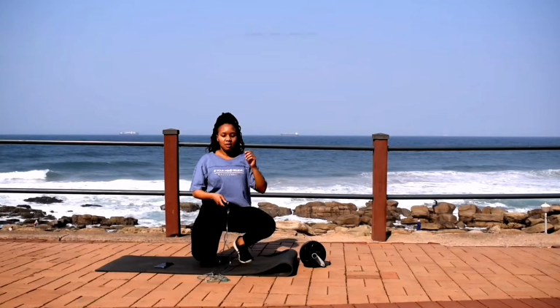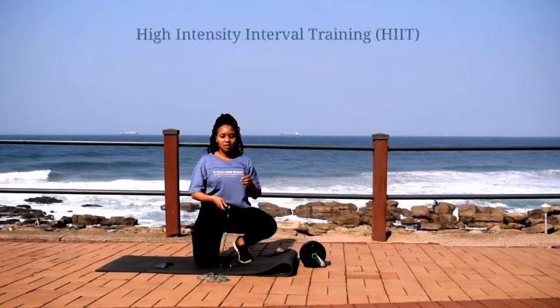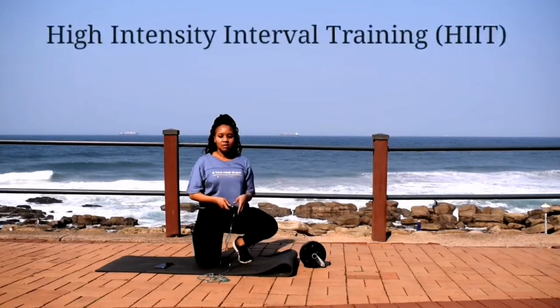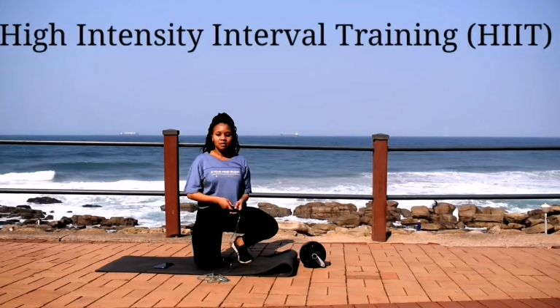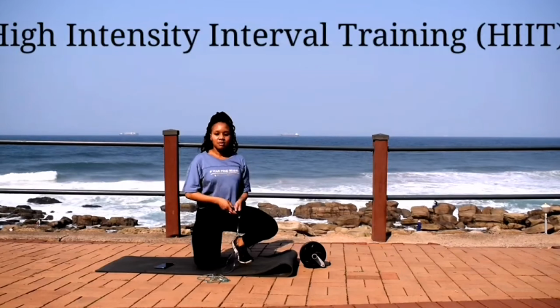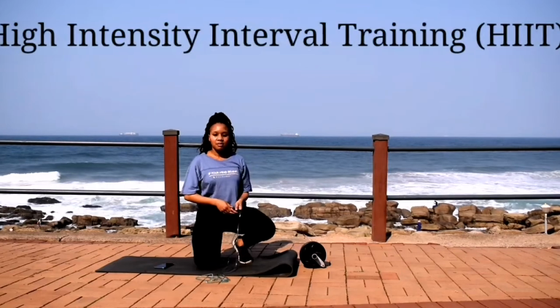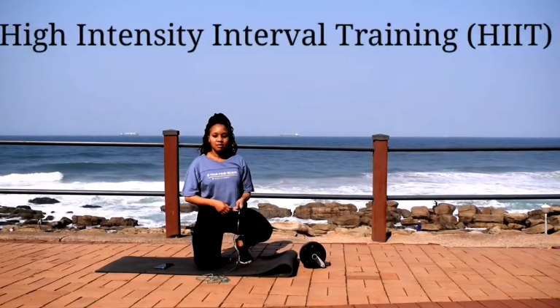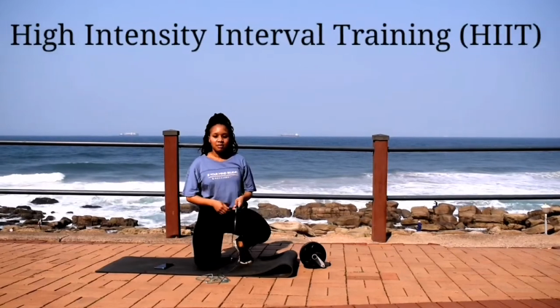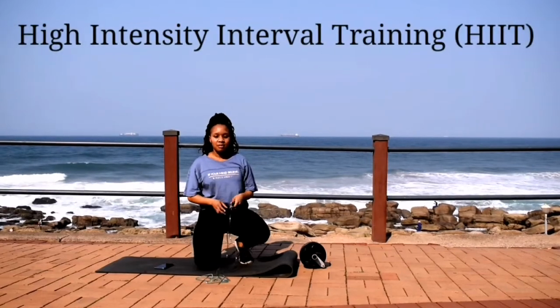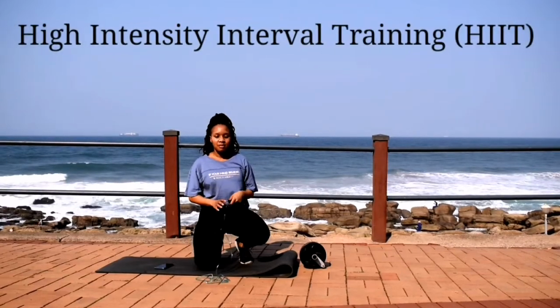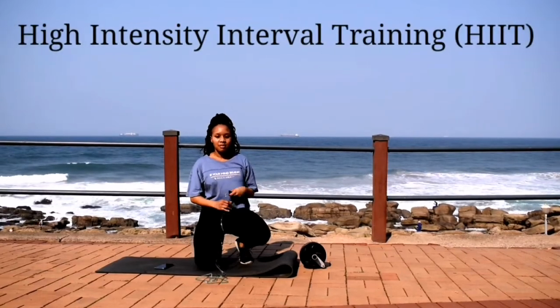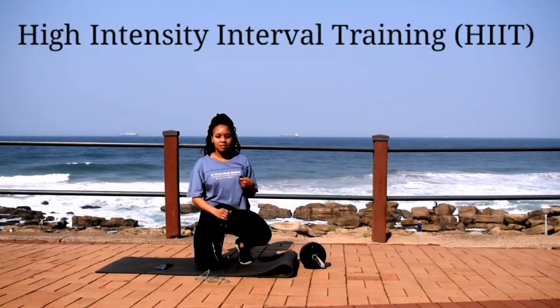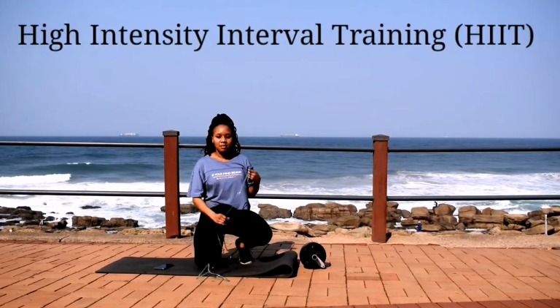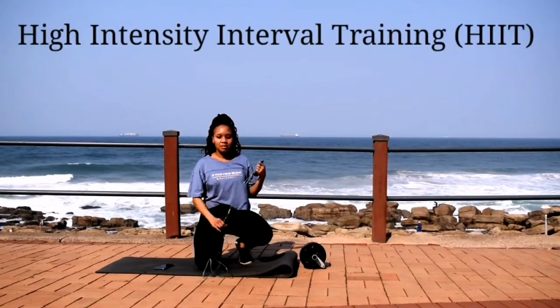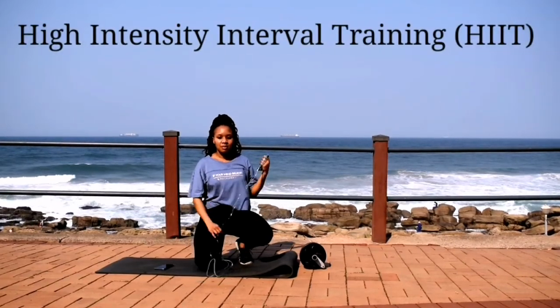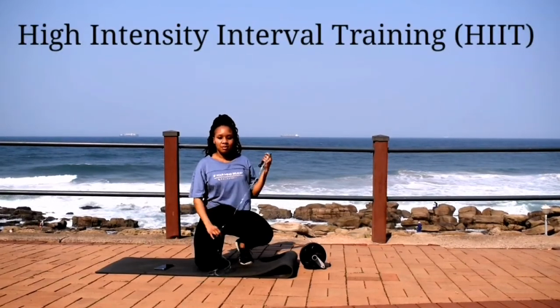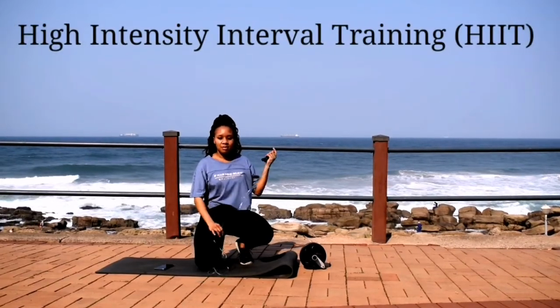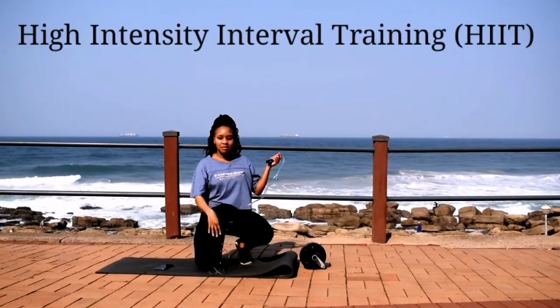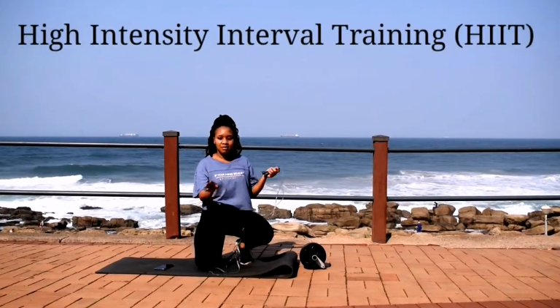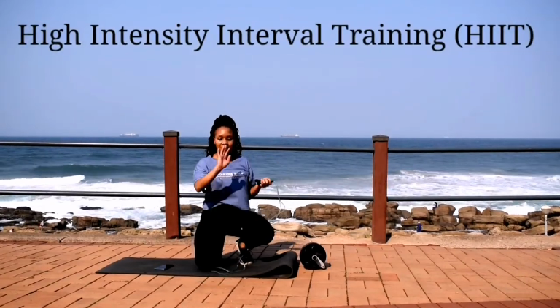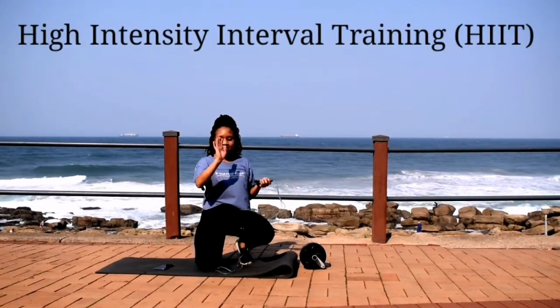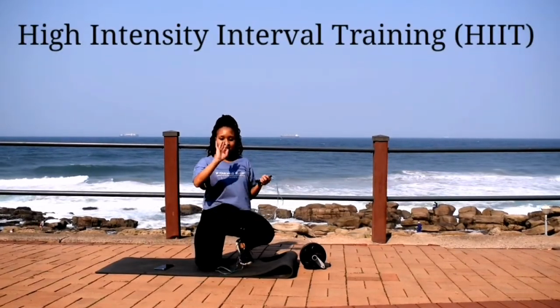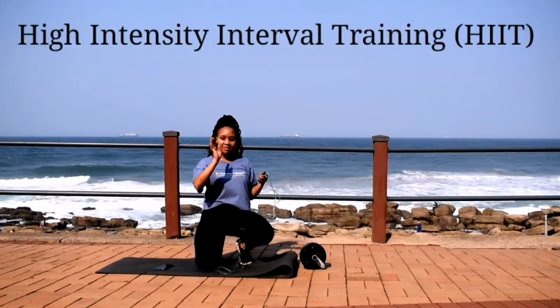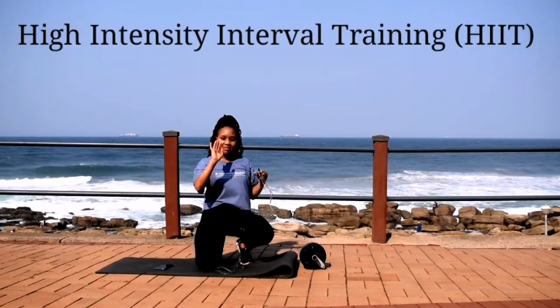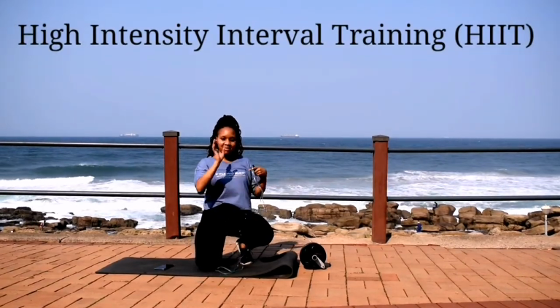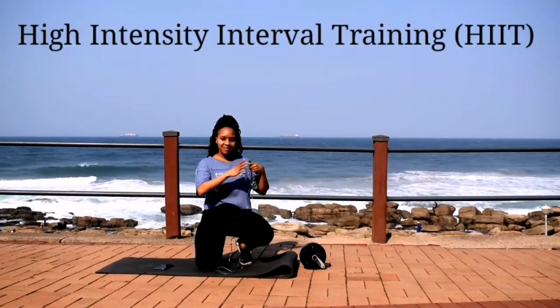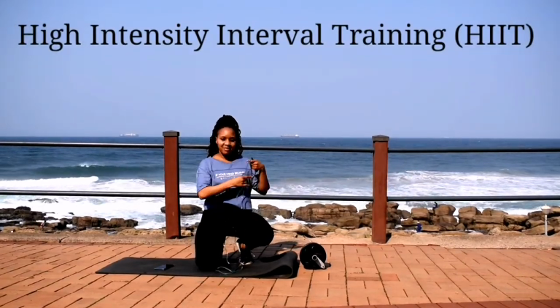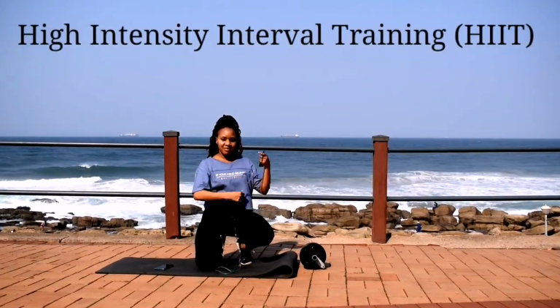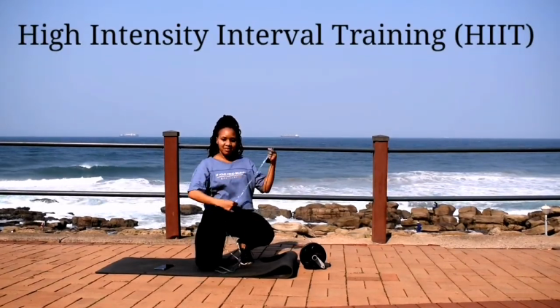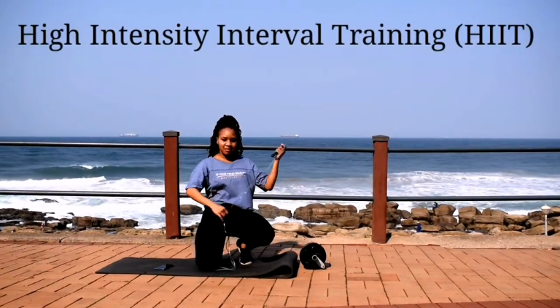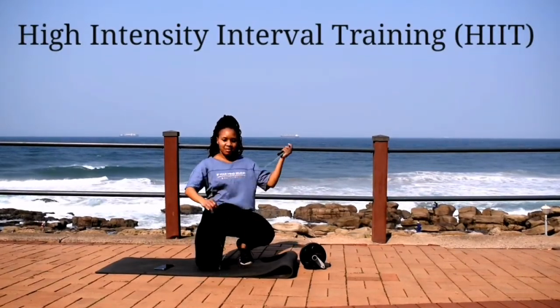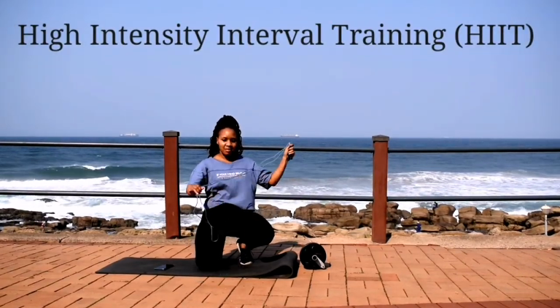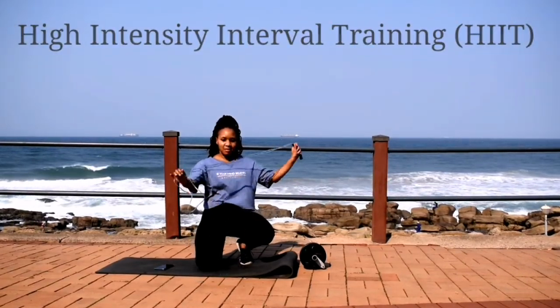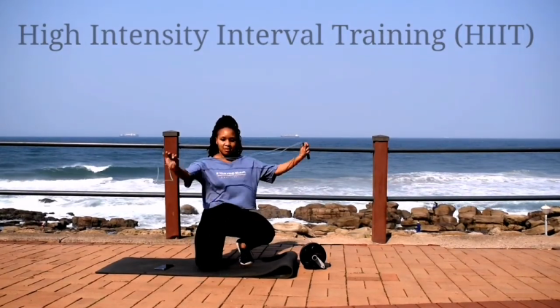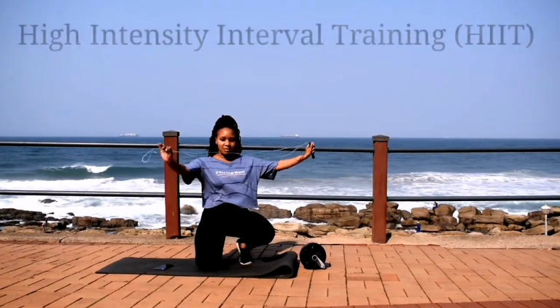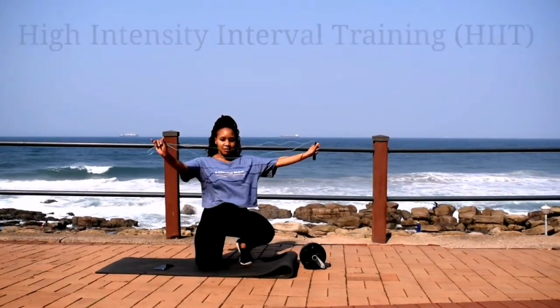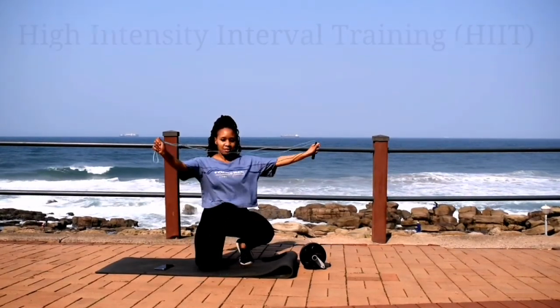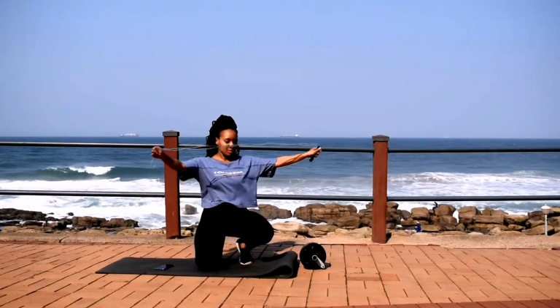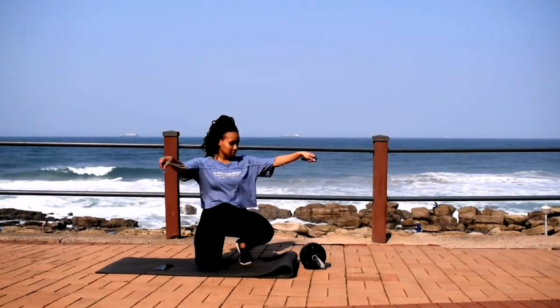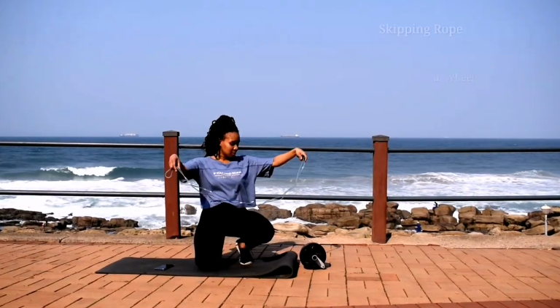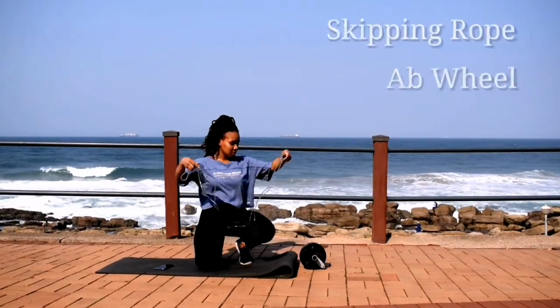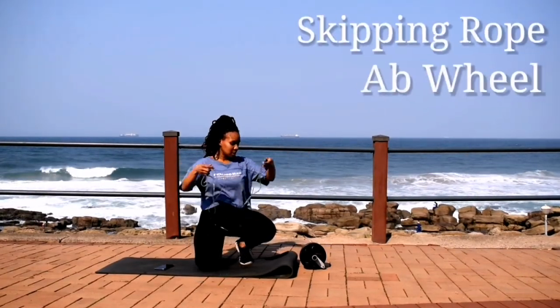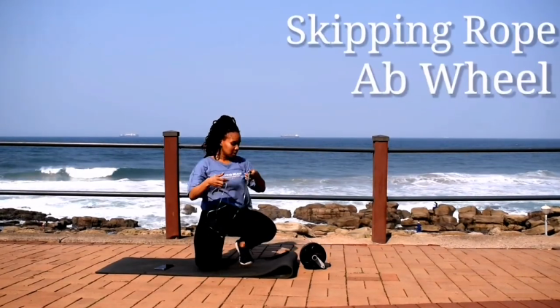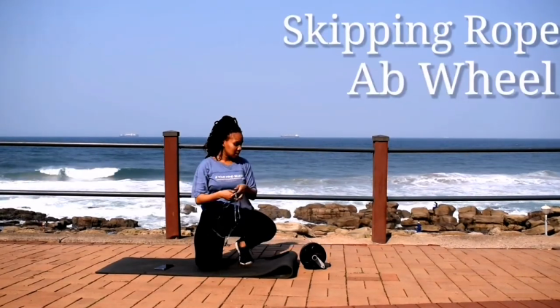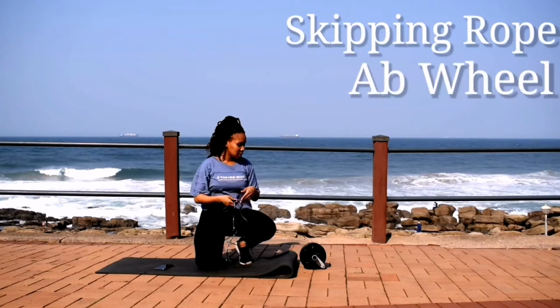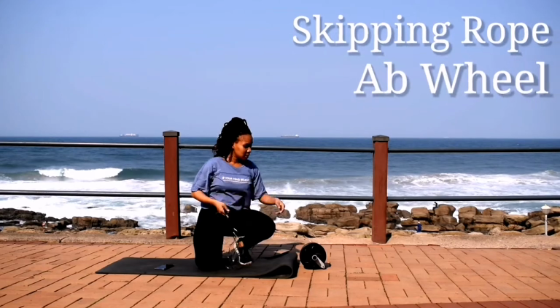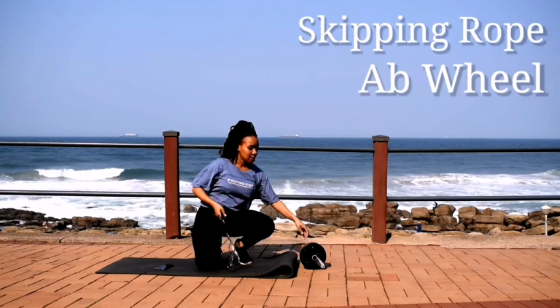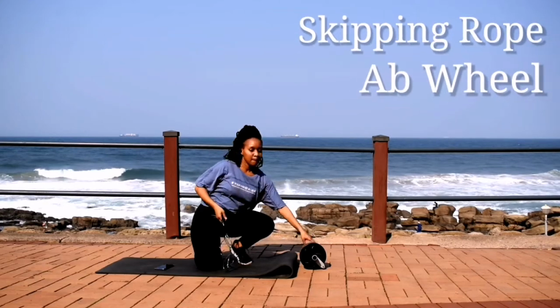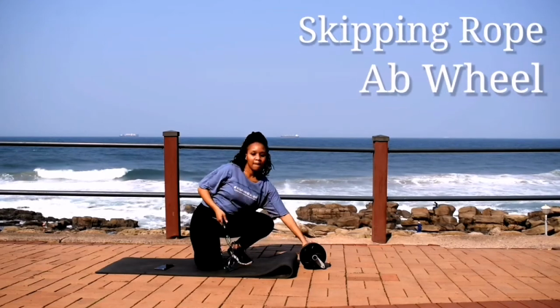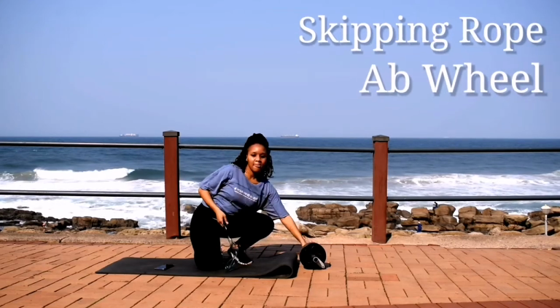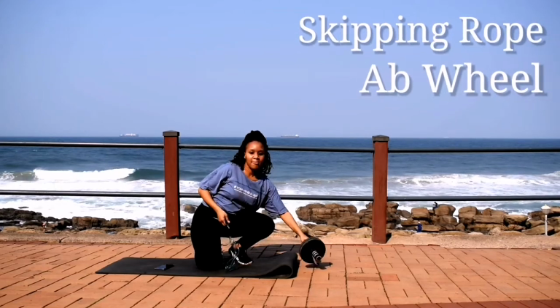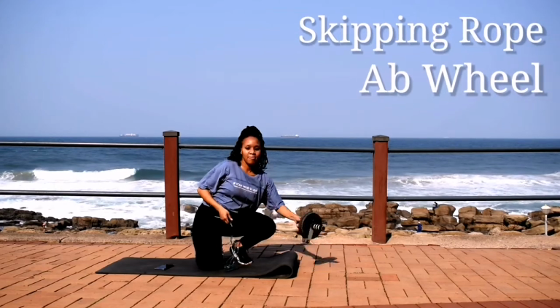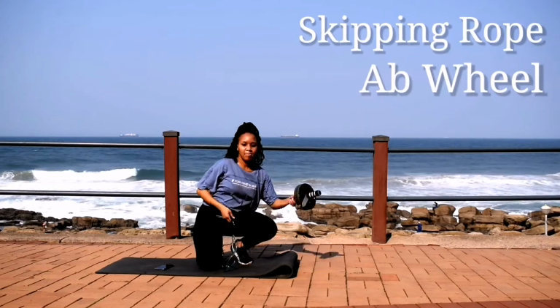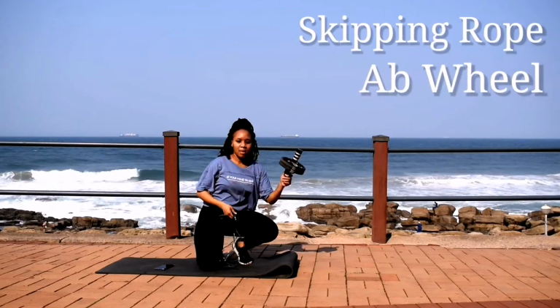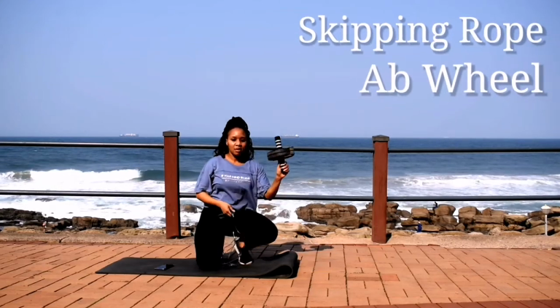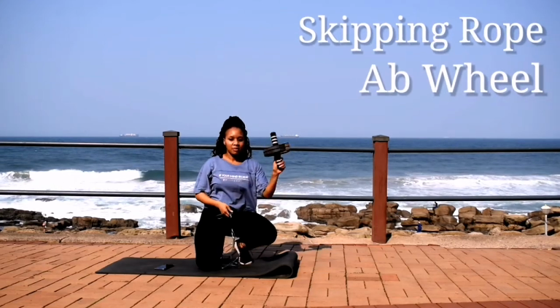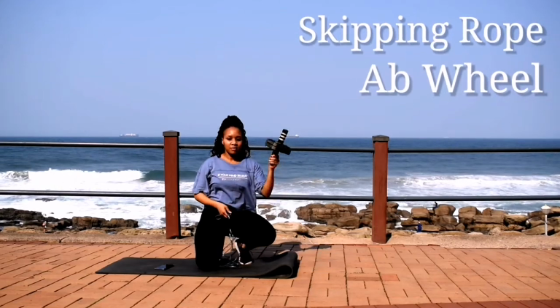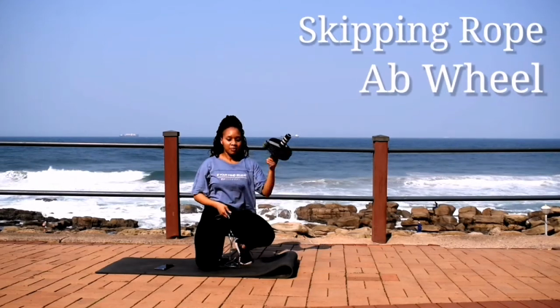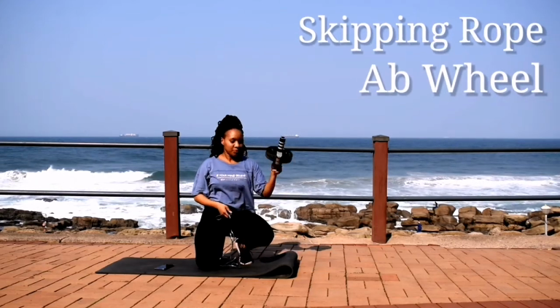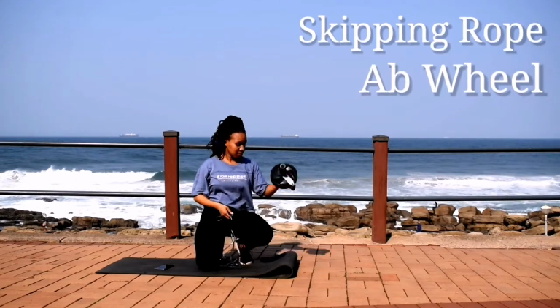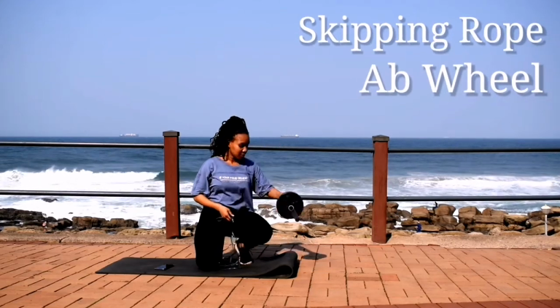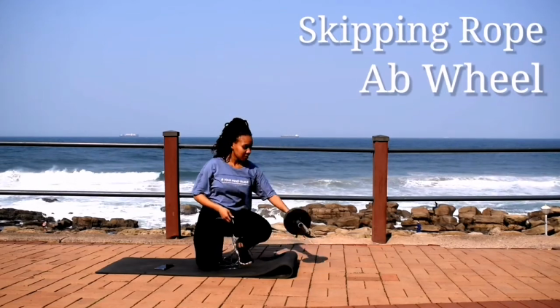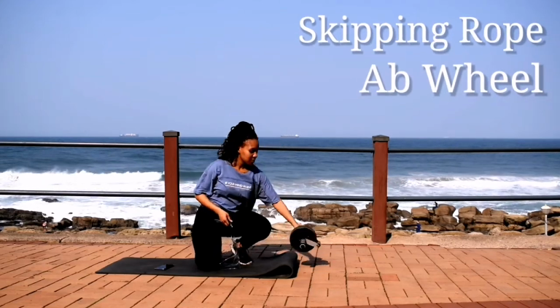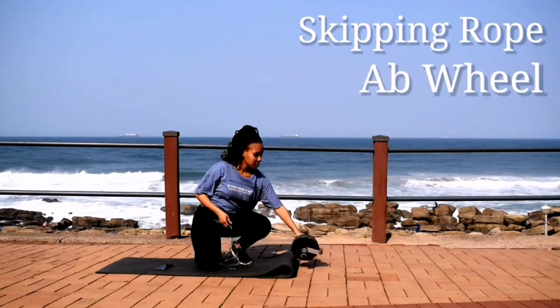Hi guys, welcome or welcome back to my channel. We're doing HIIT workouts today. You're going to need a skipping rope and an ab wheel.